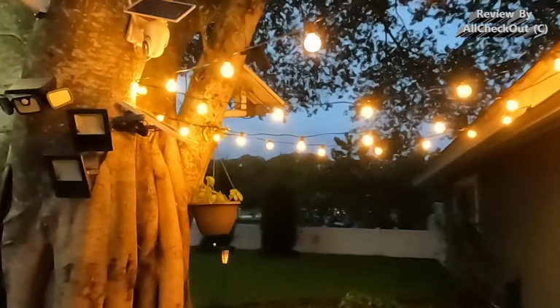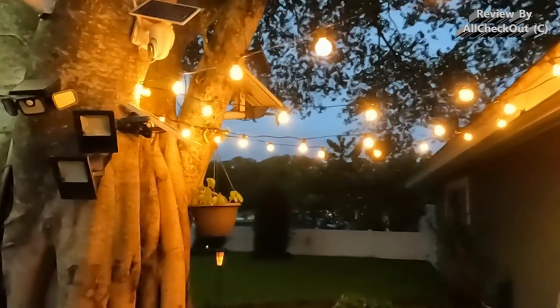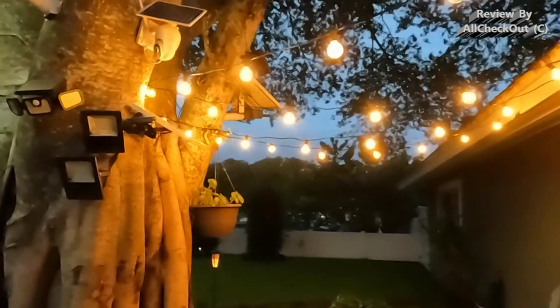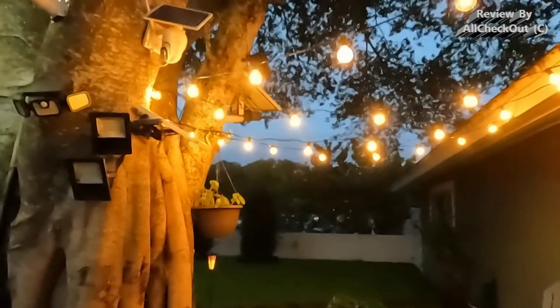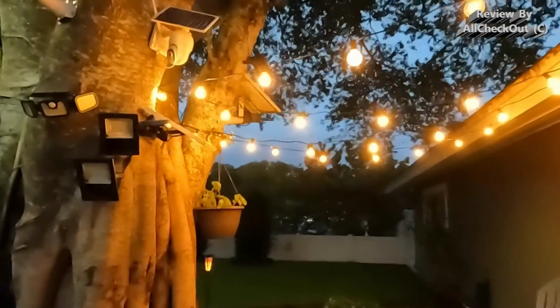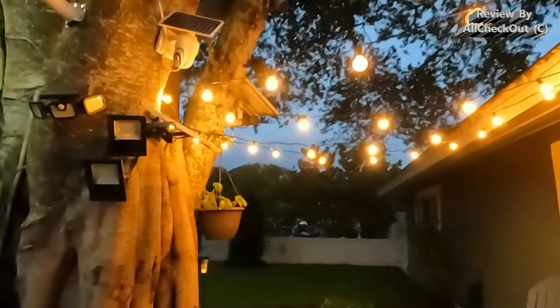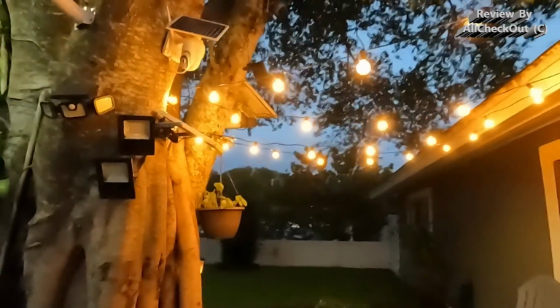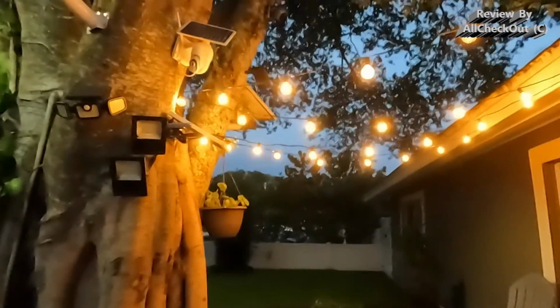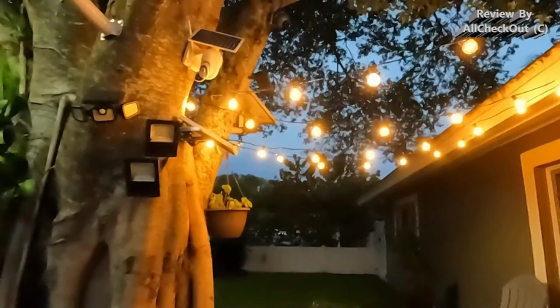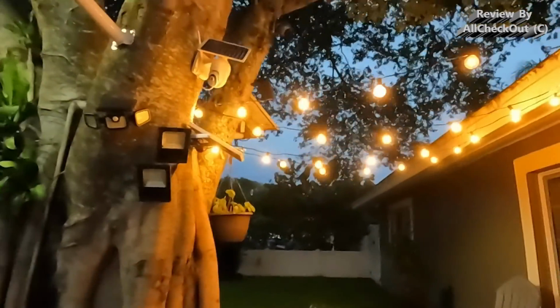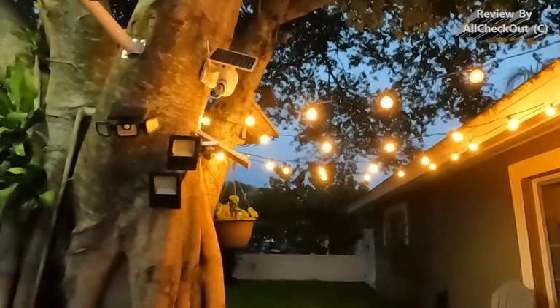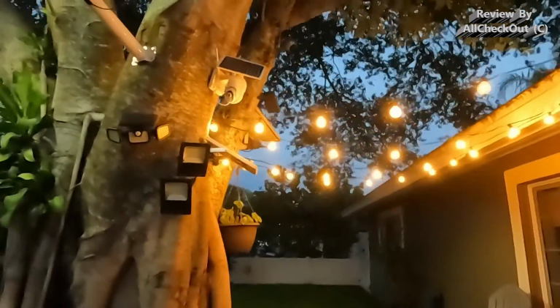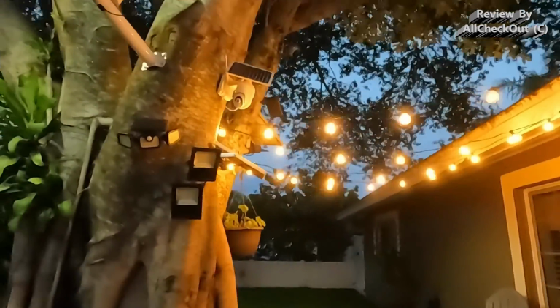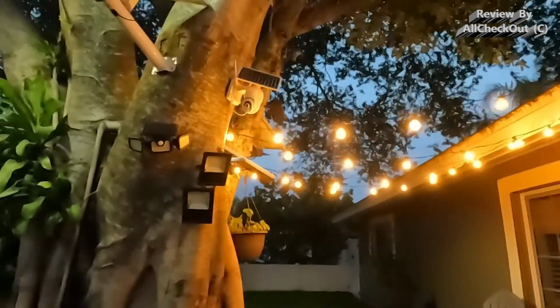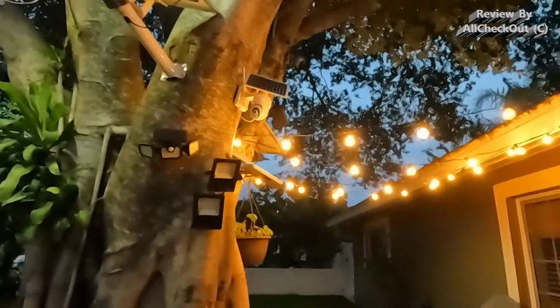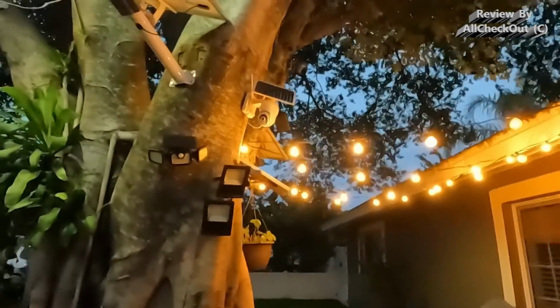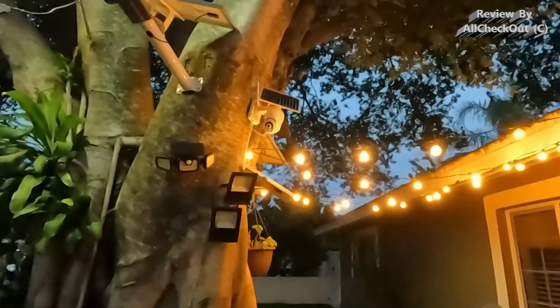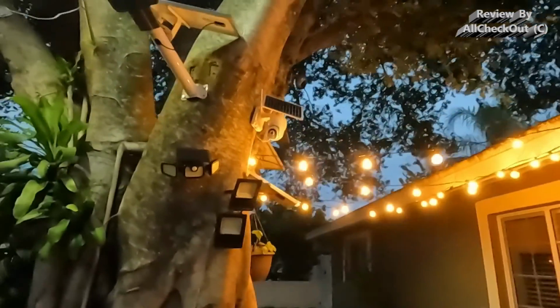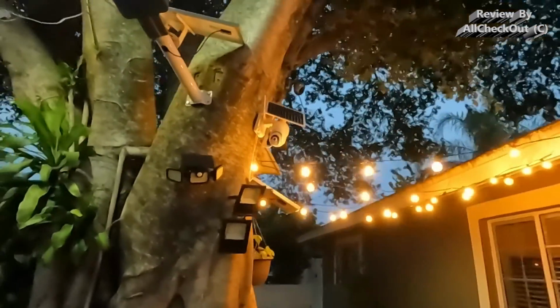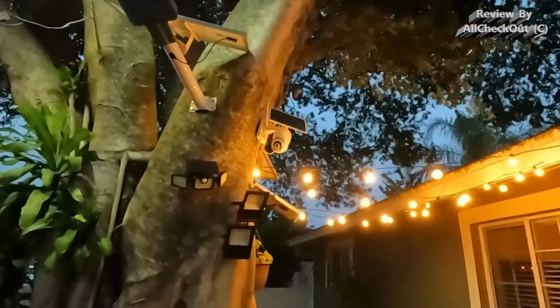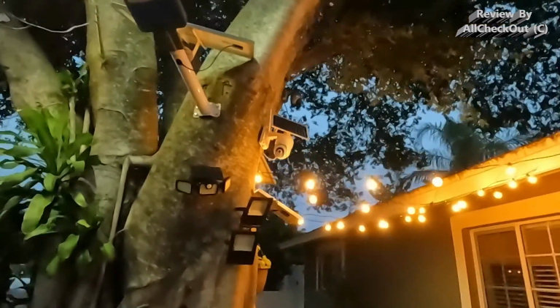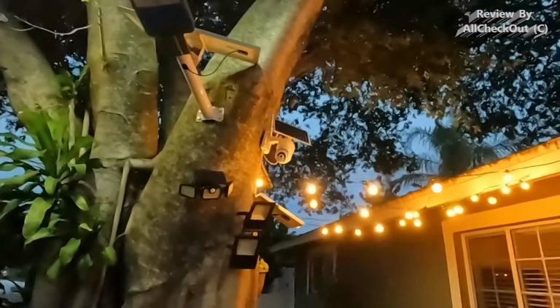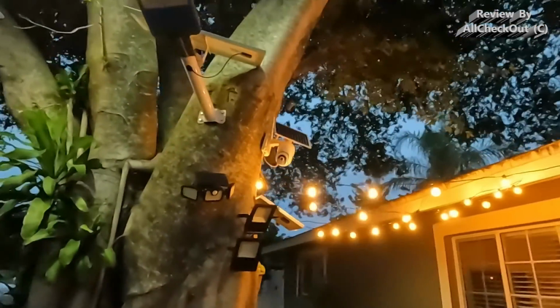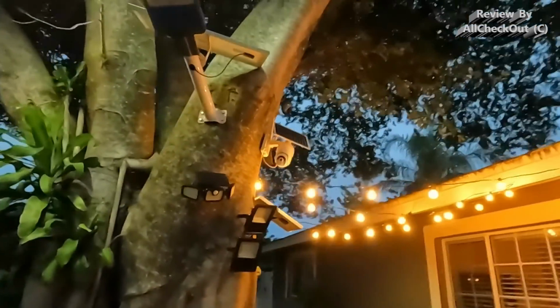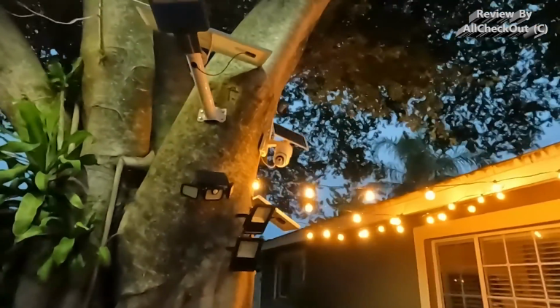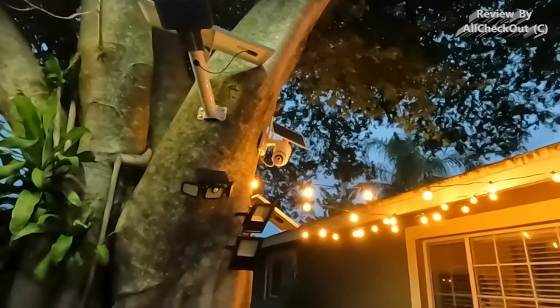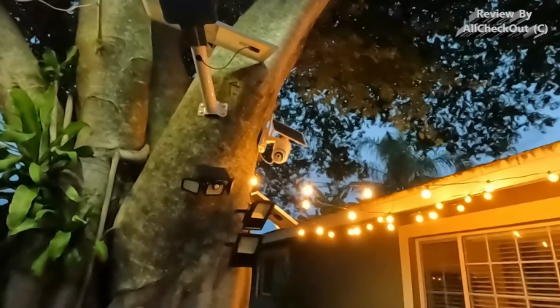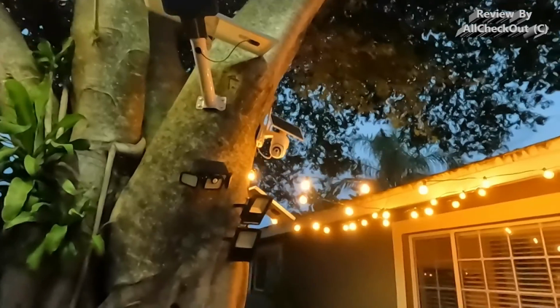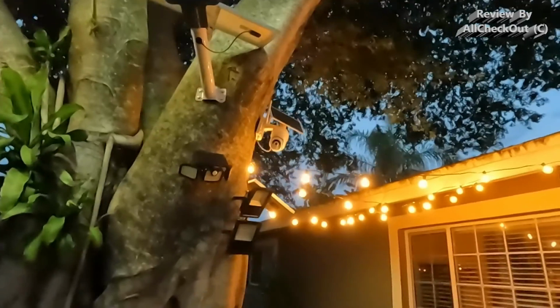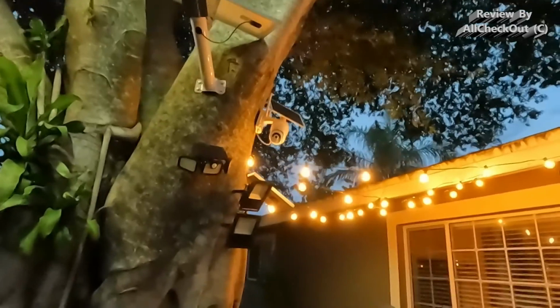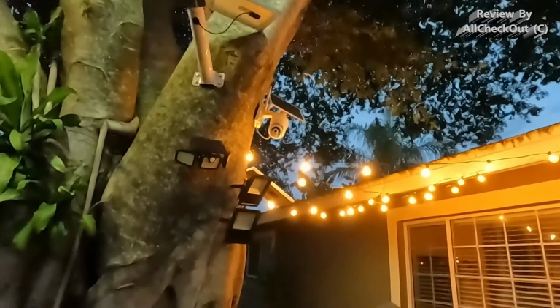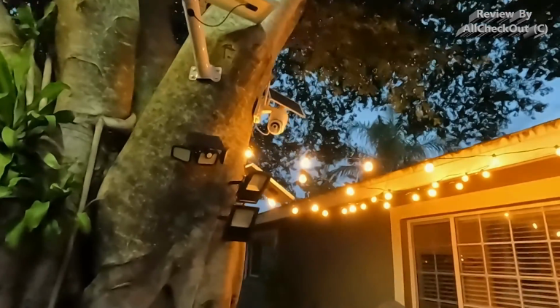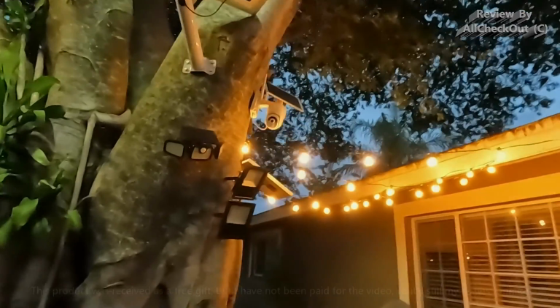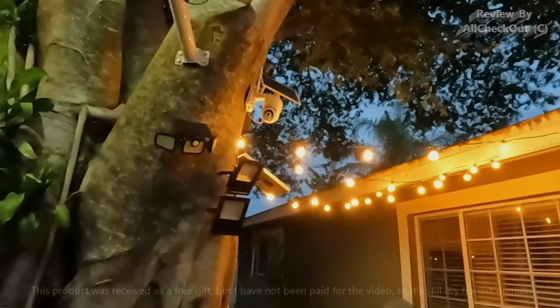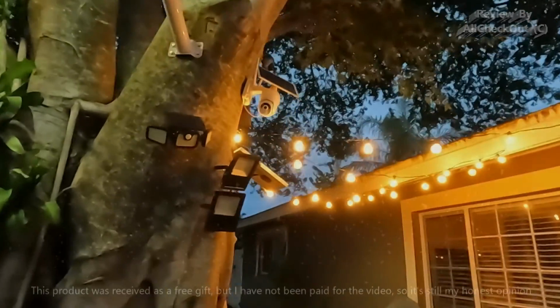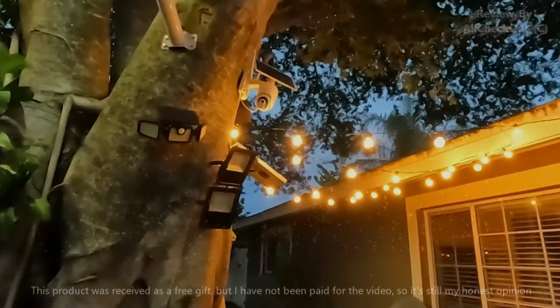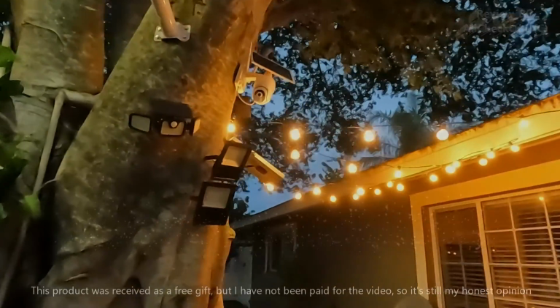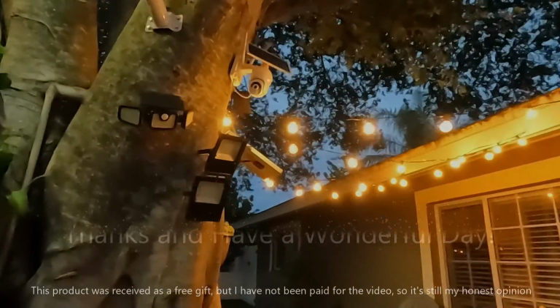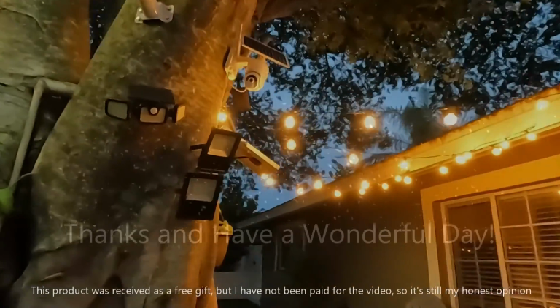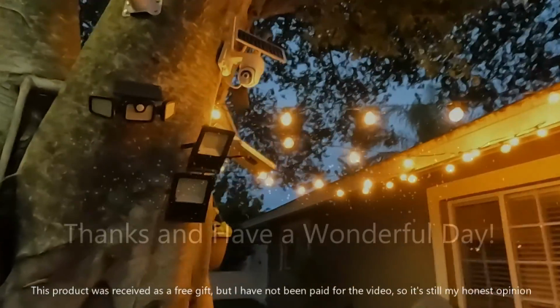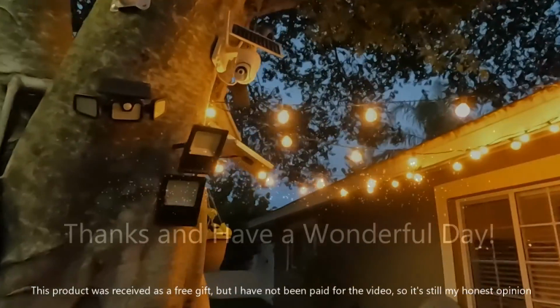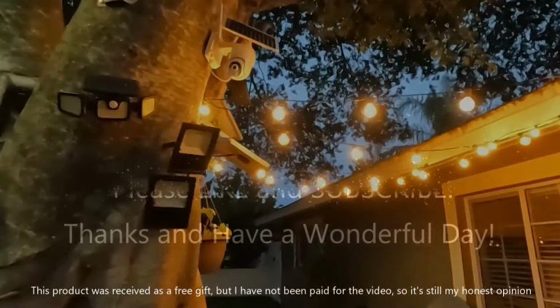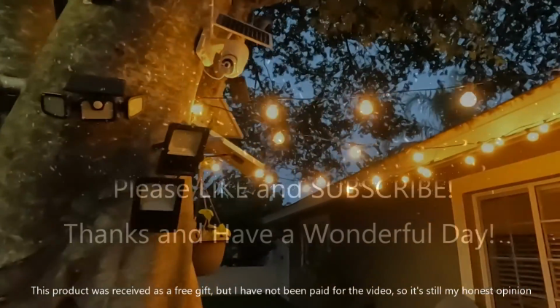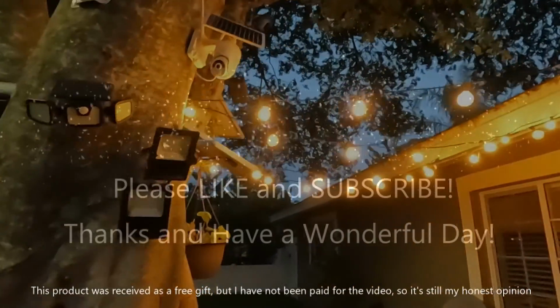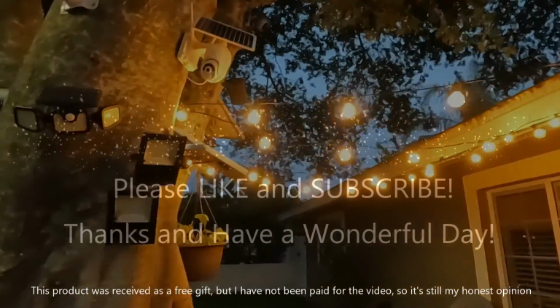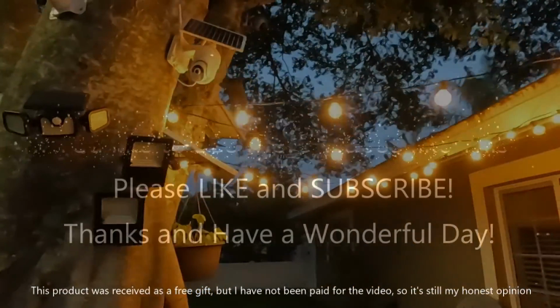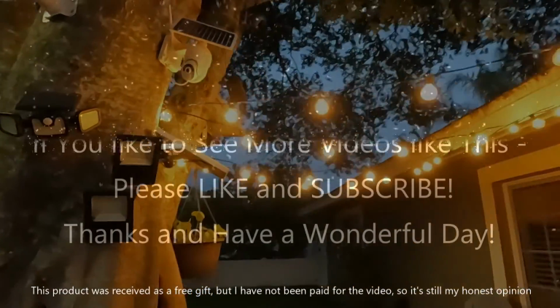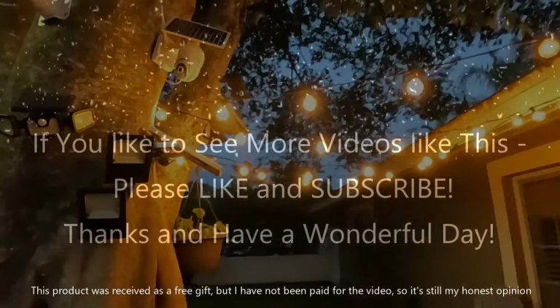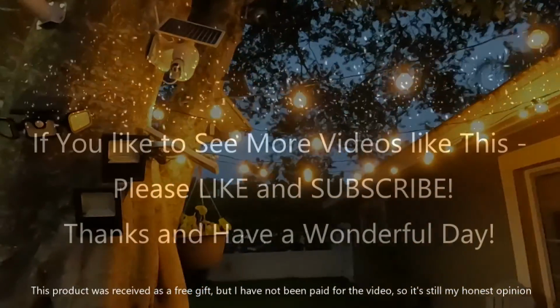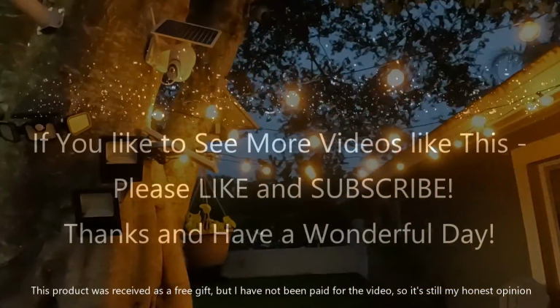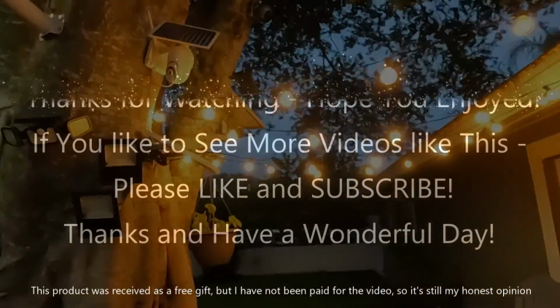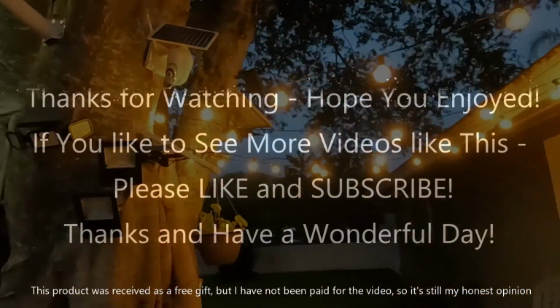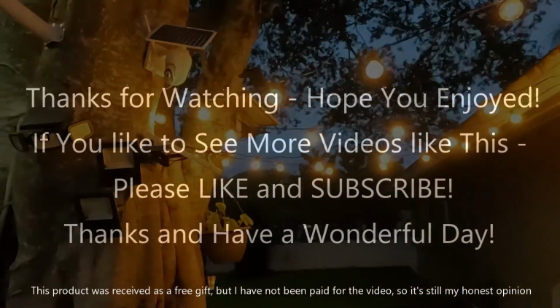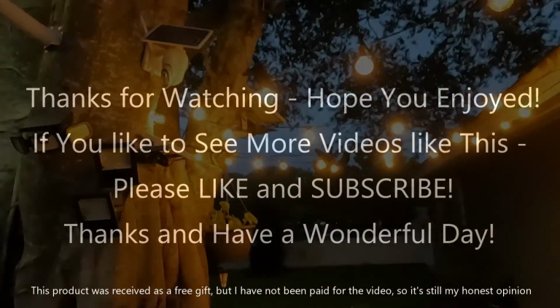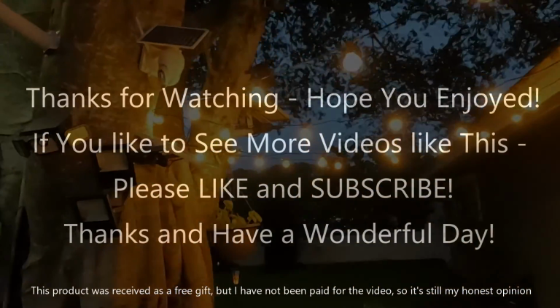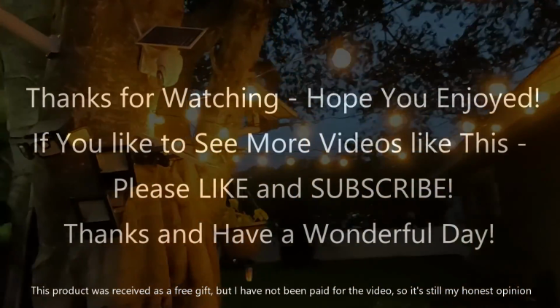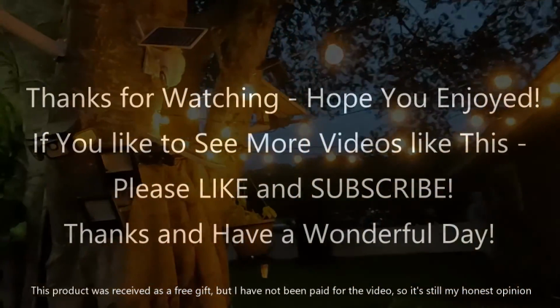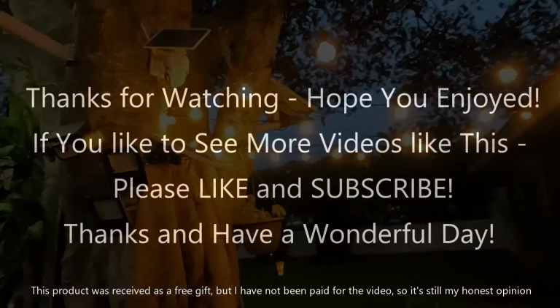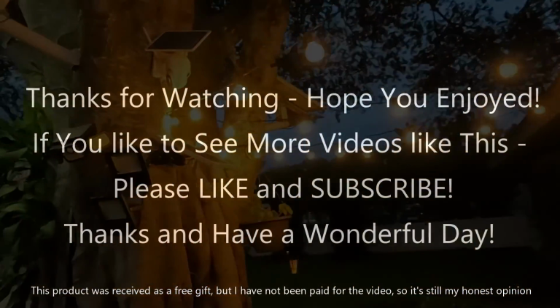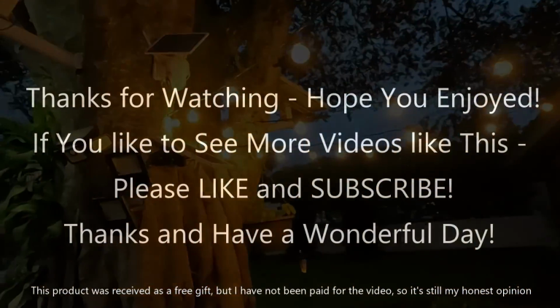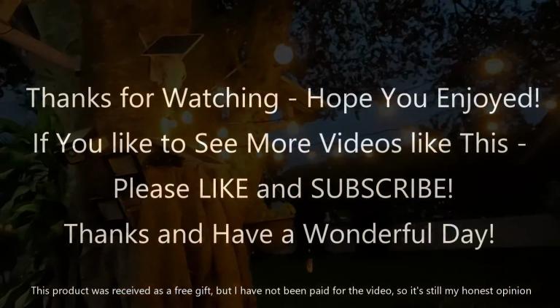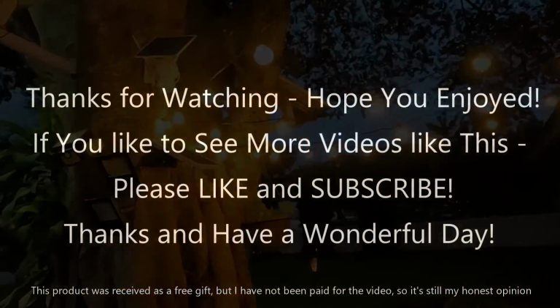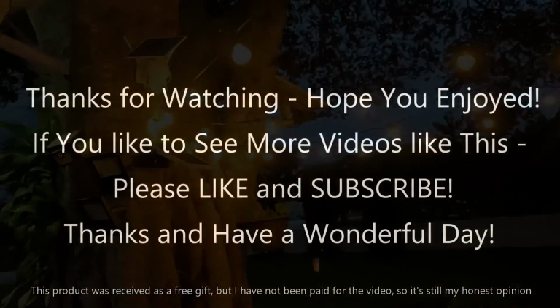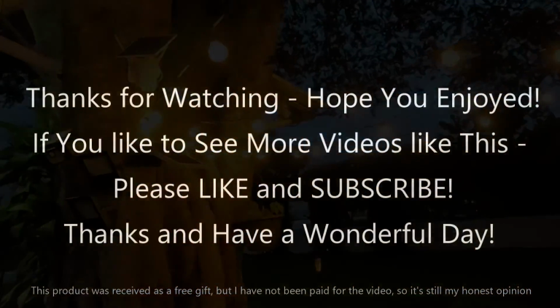If you have any questions or comments, just write in the comment section below — we're always happy to talk about these things. If you liked the video, give a thumbs up, subscribe to the channel, thanks for watching, see you next time.